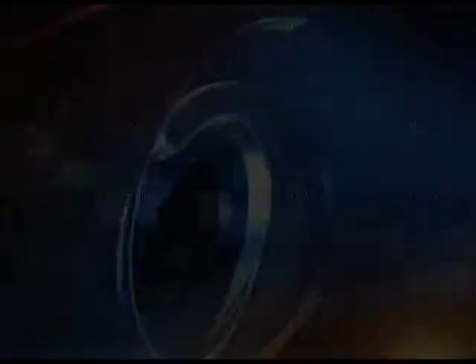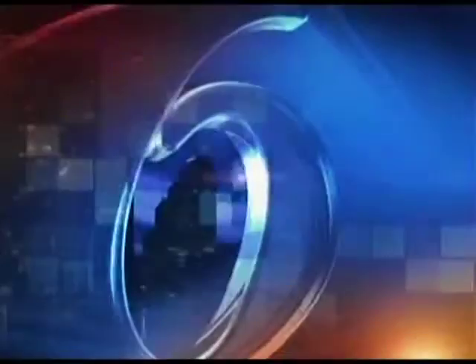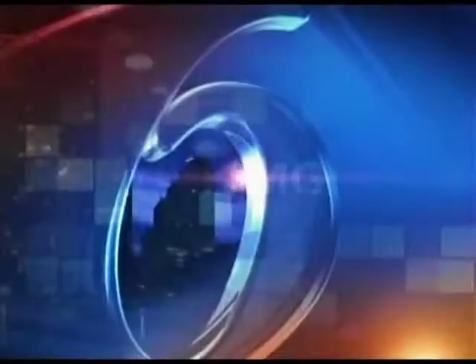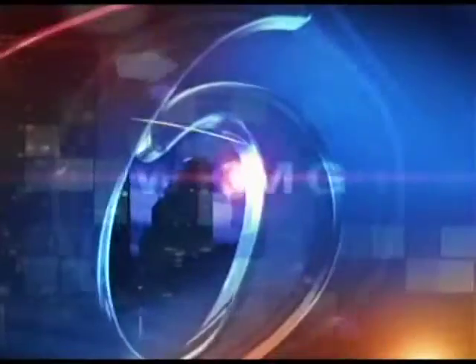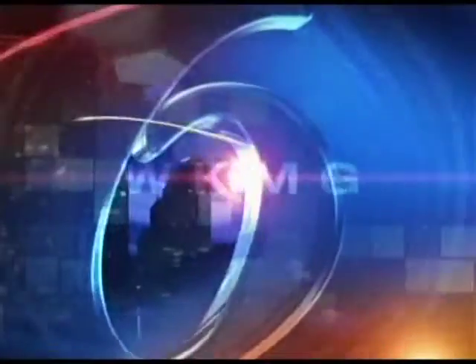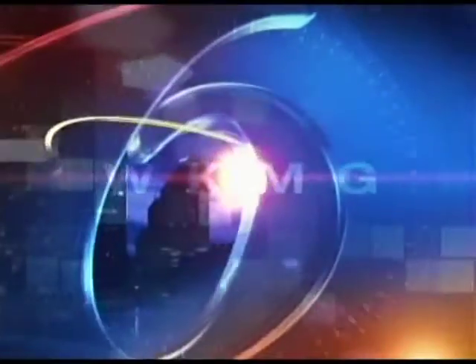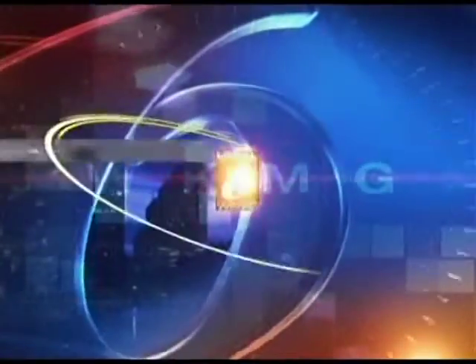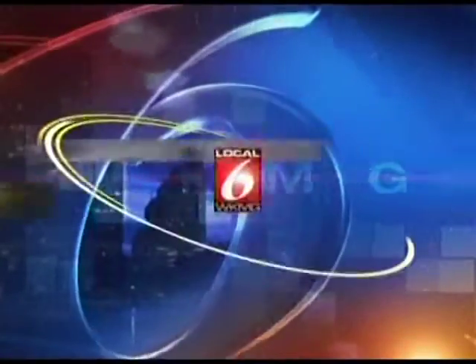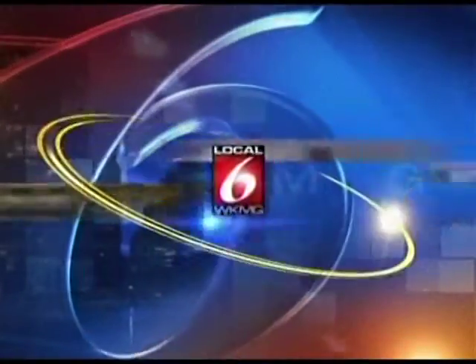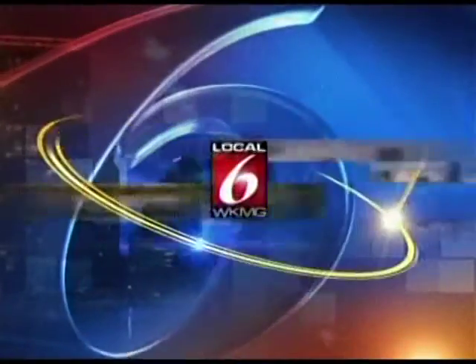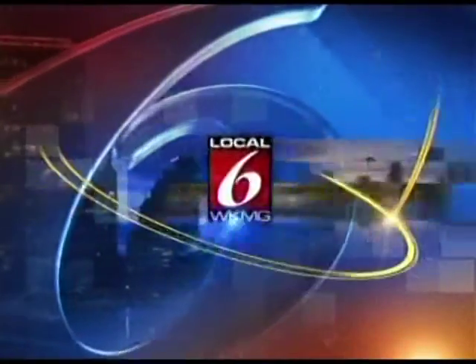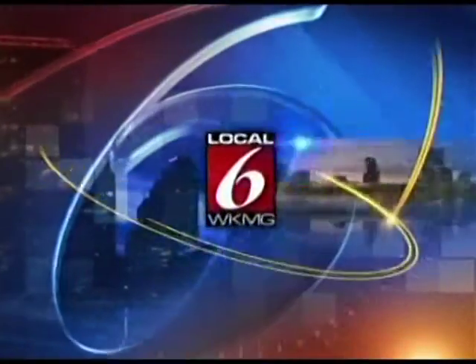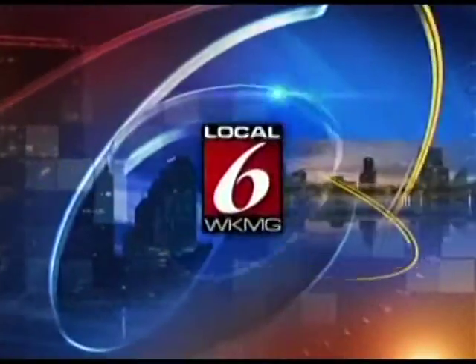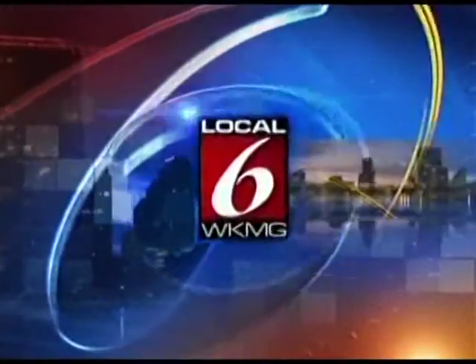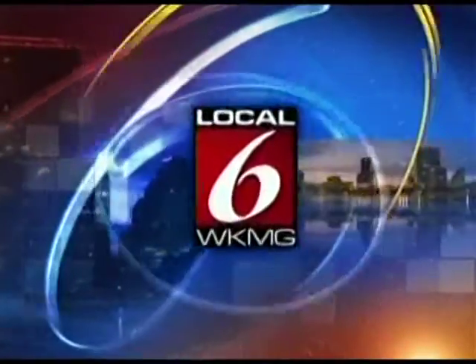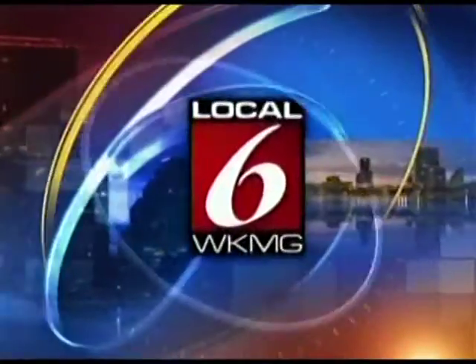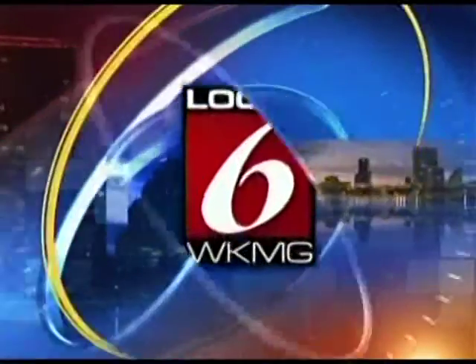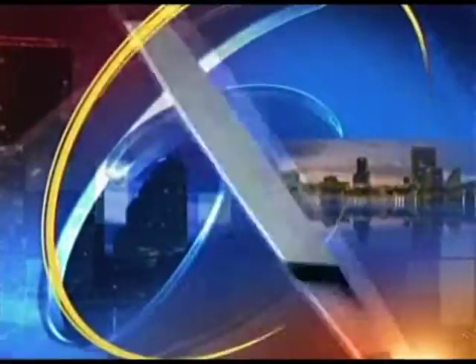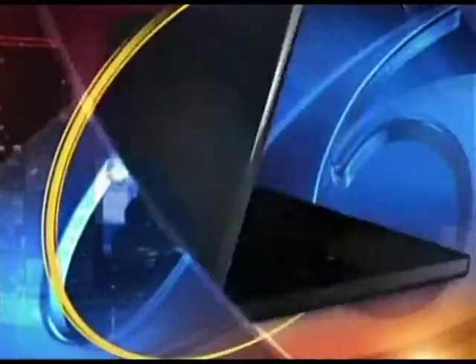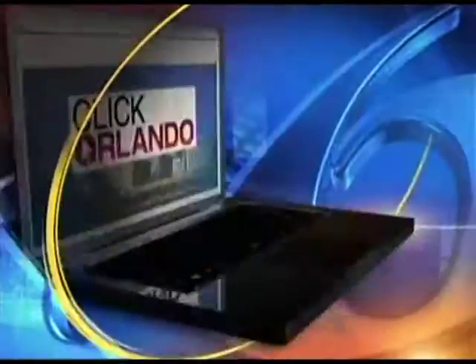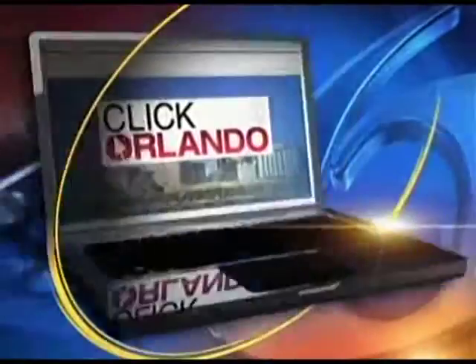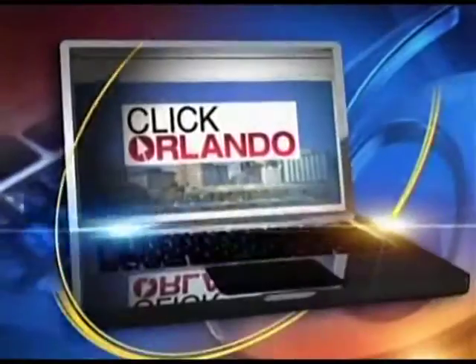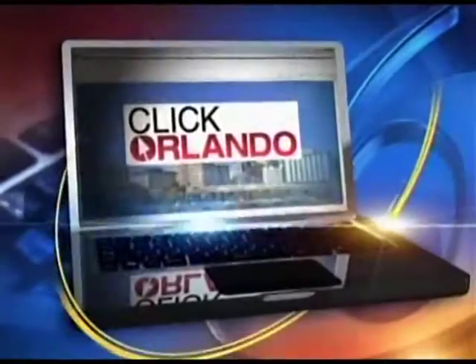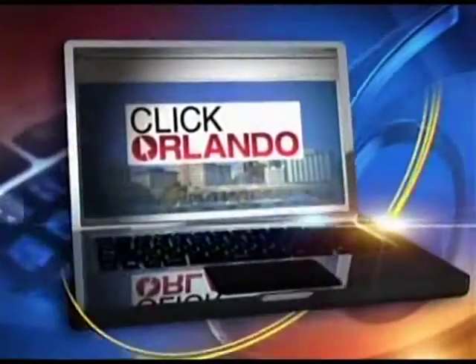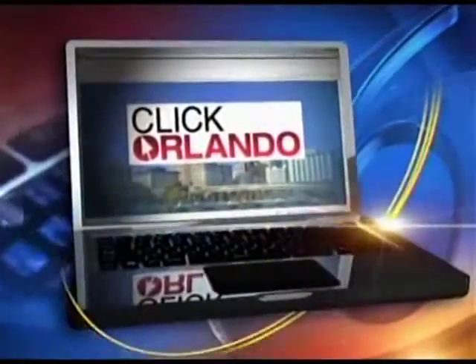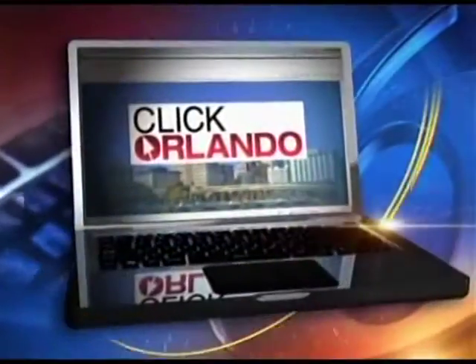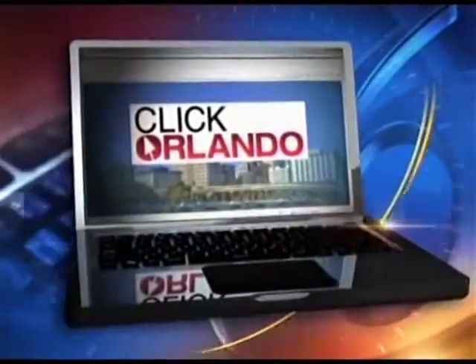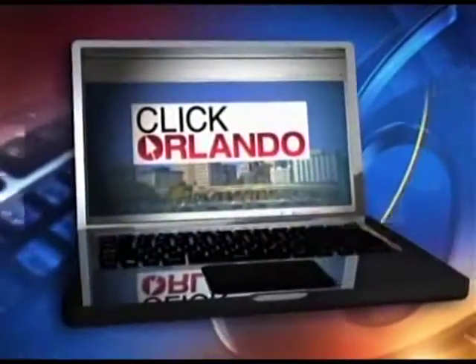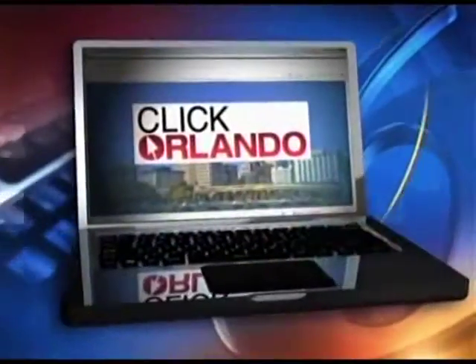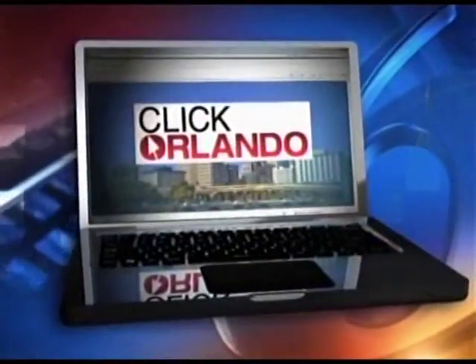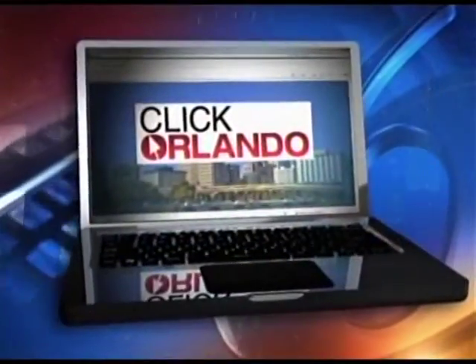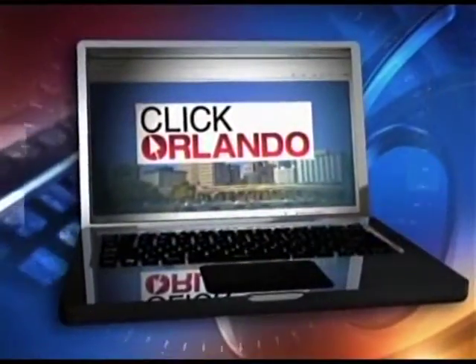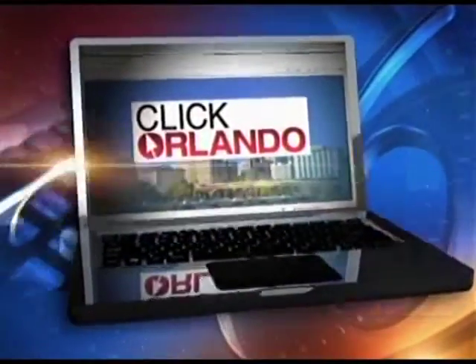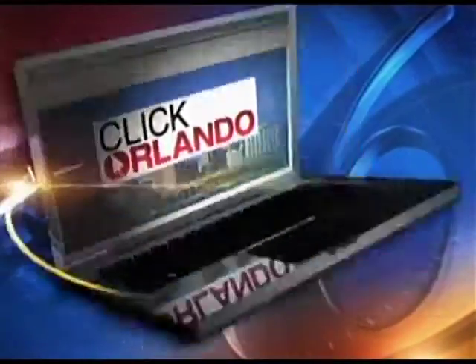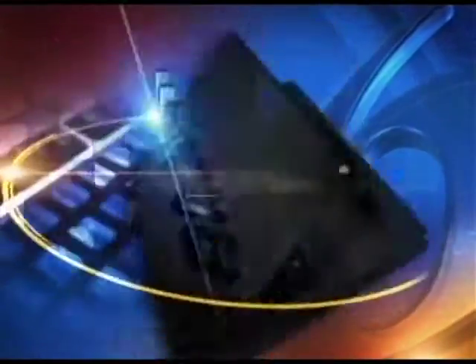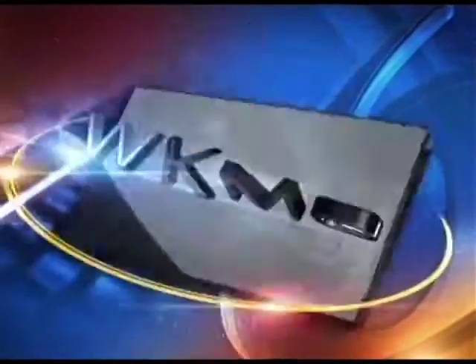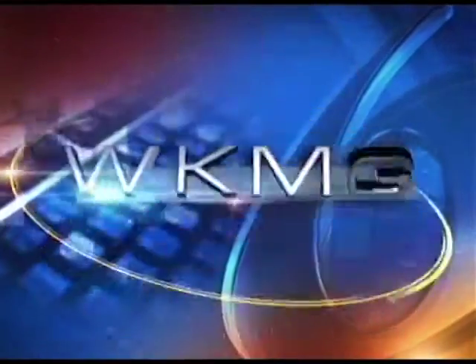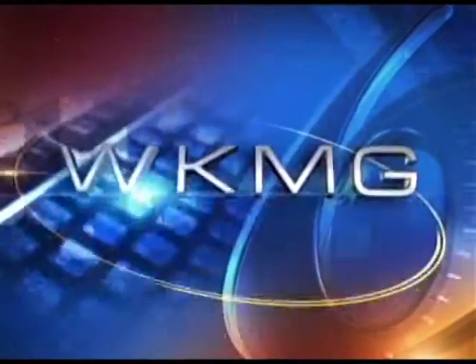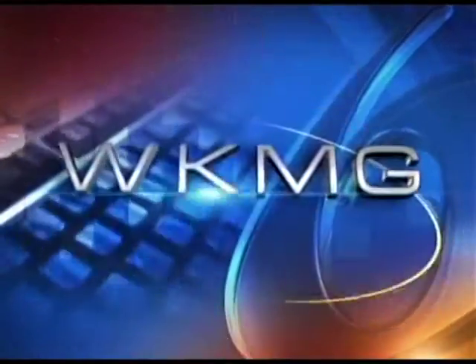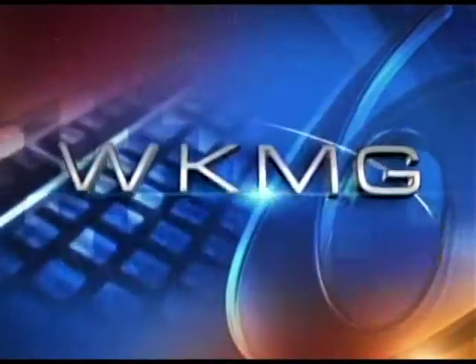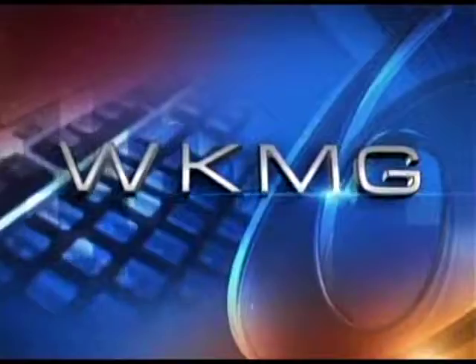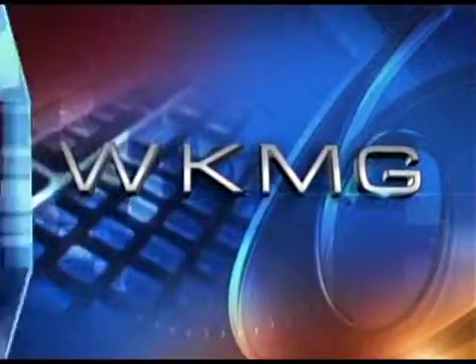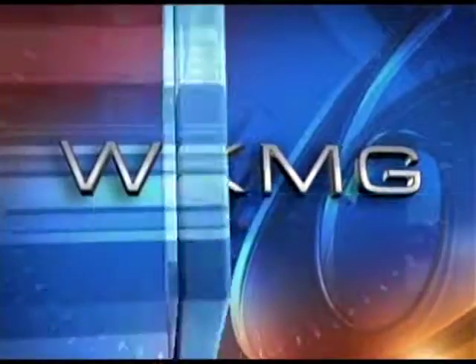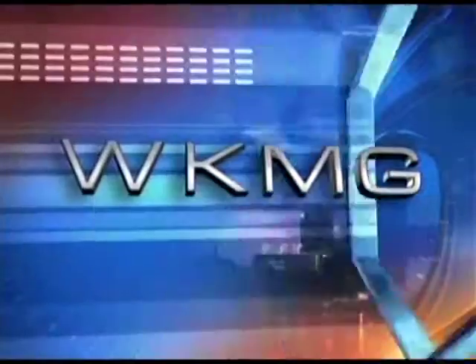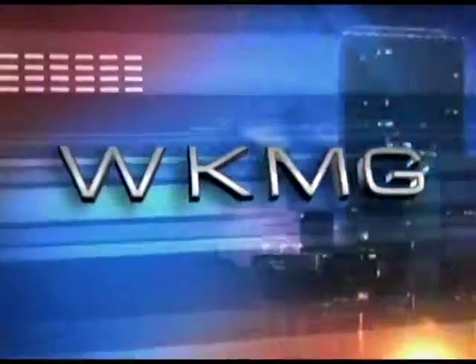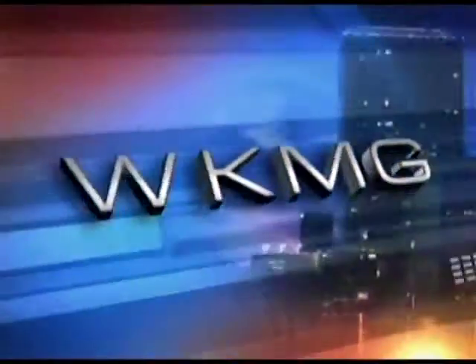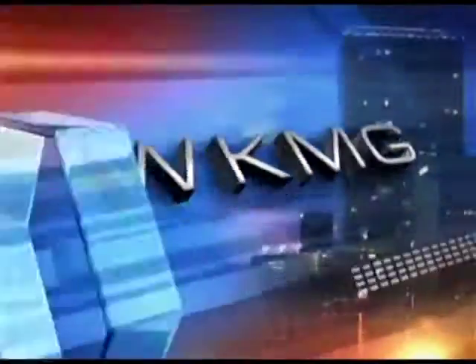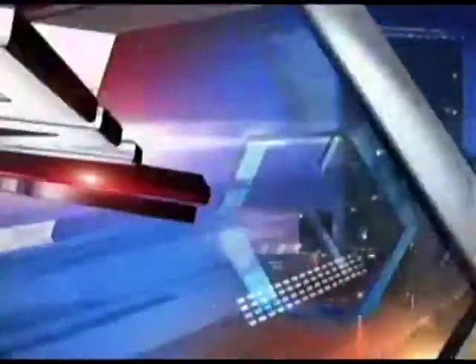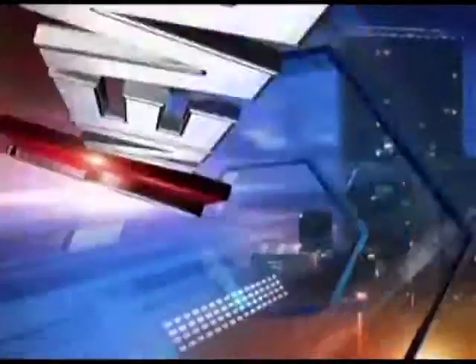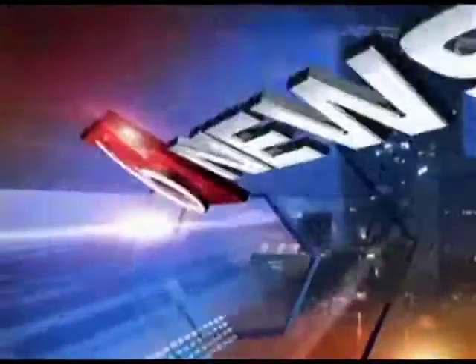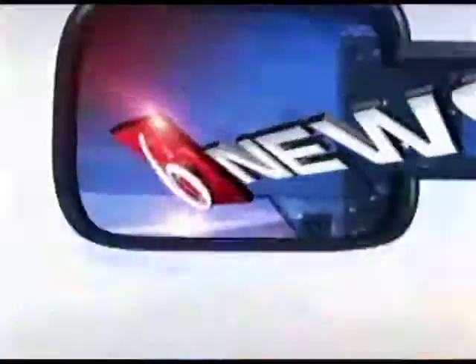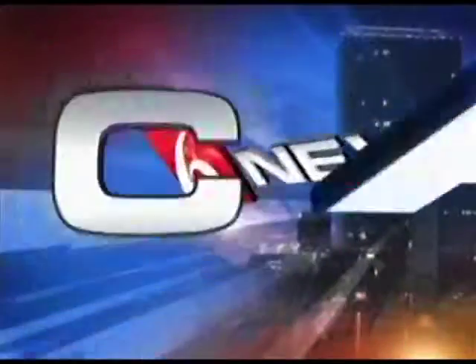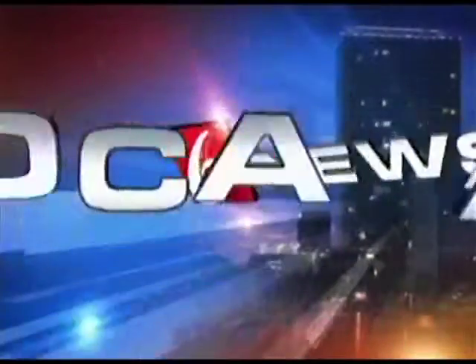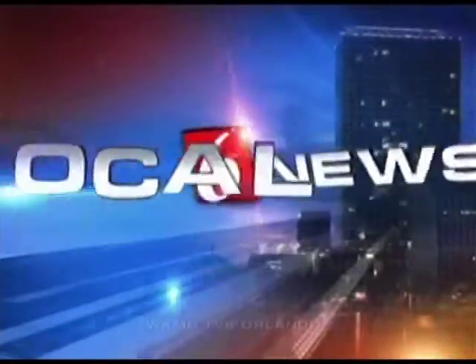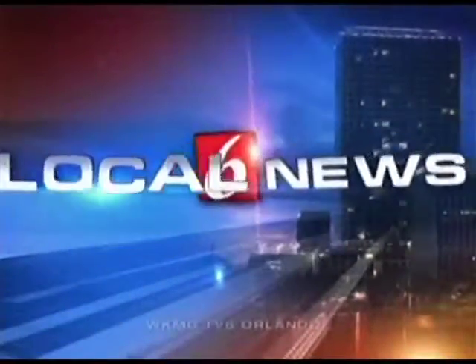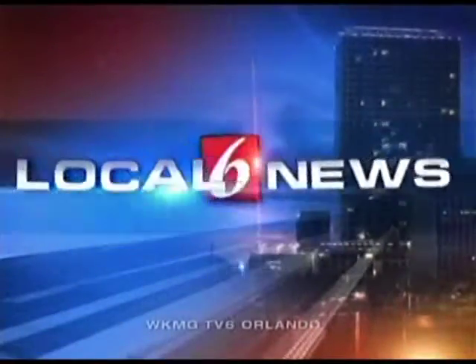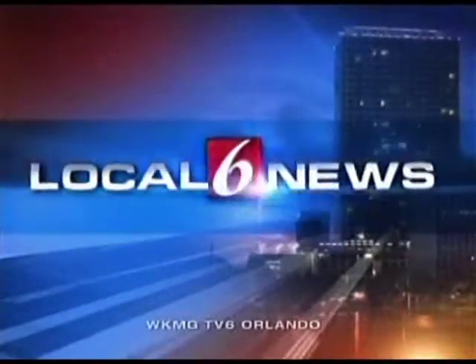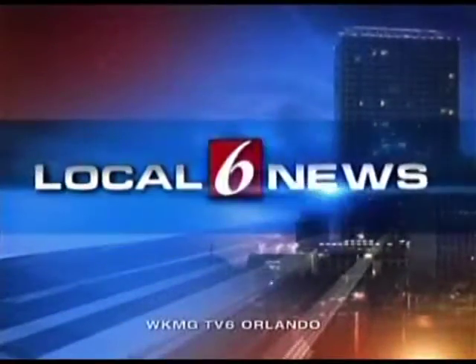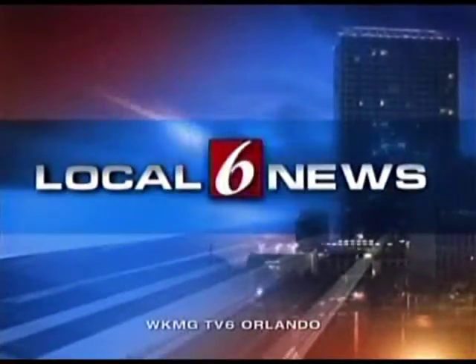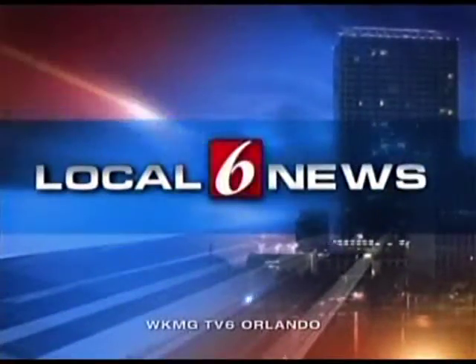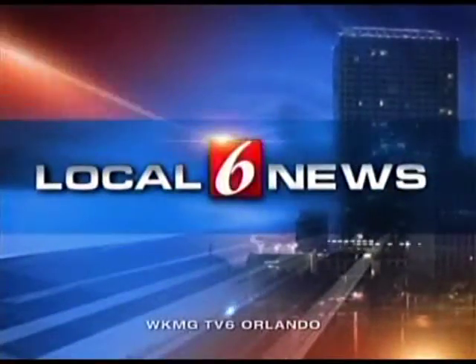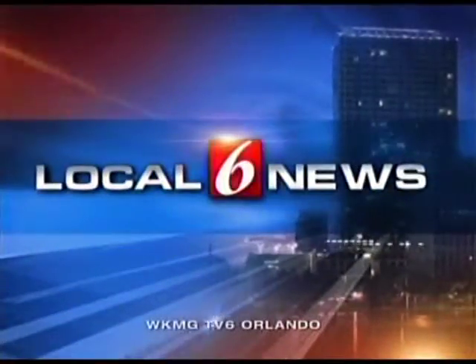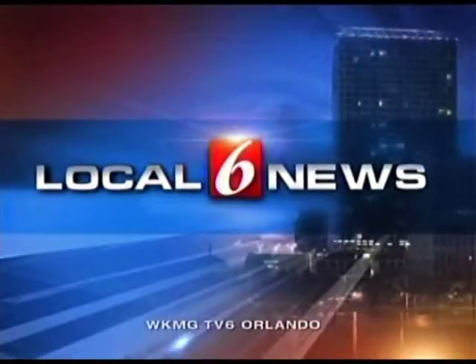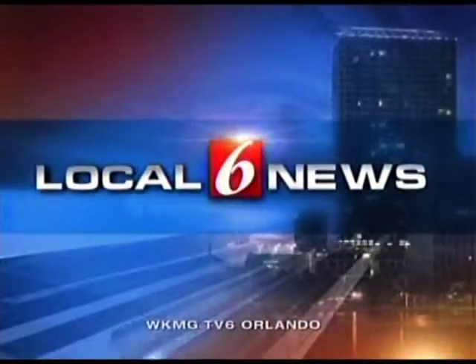You're watching Local 6, home of ClickOrlando.com. Local 6 news starts now.